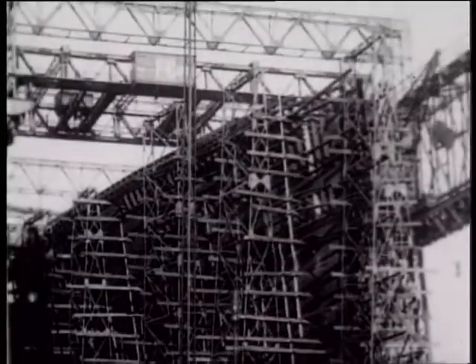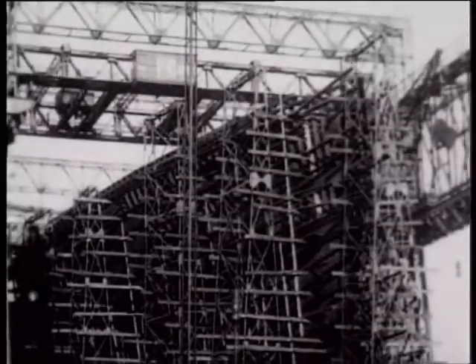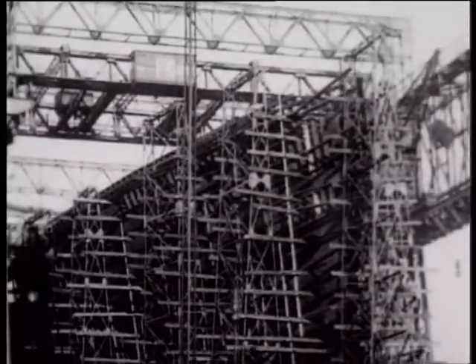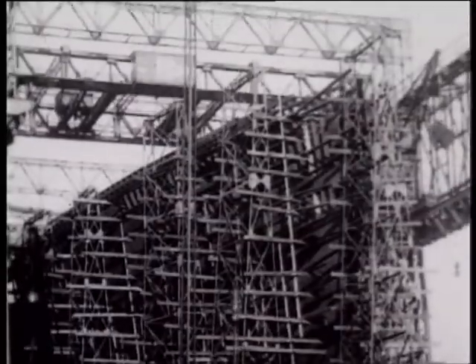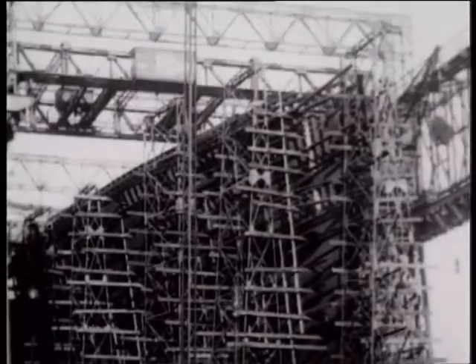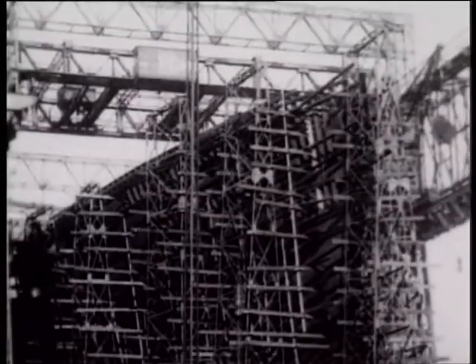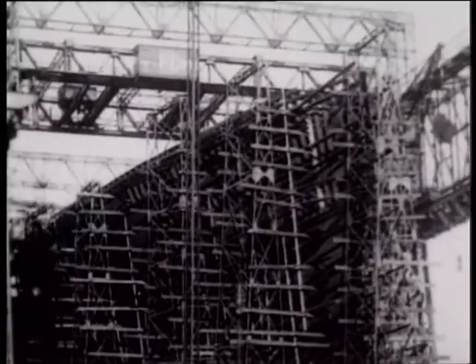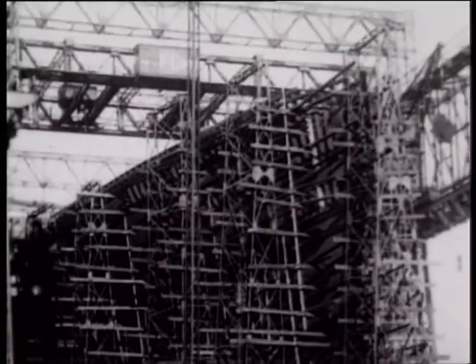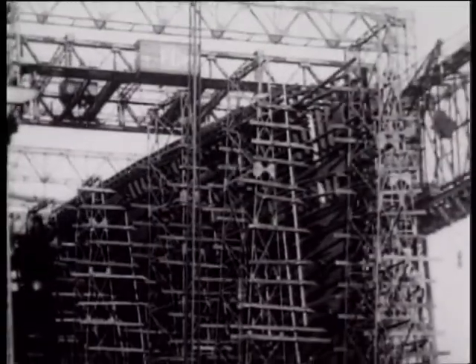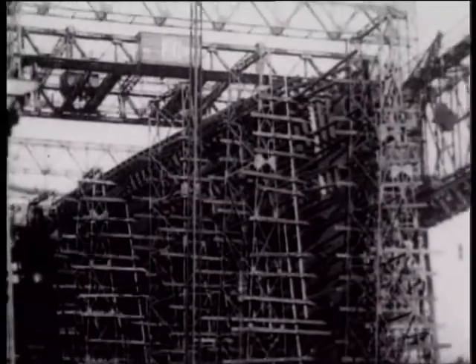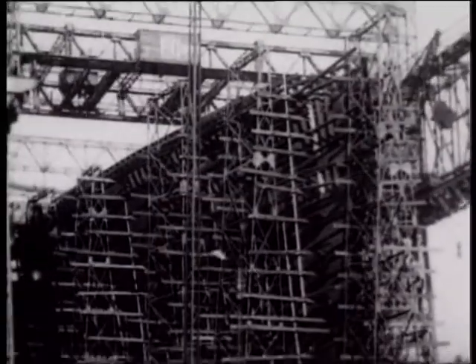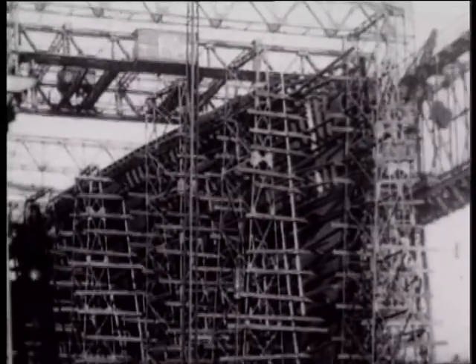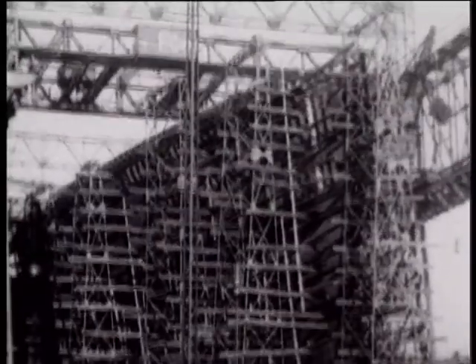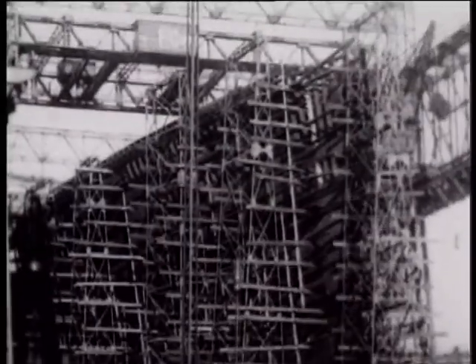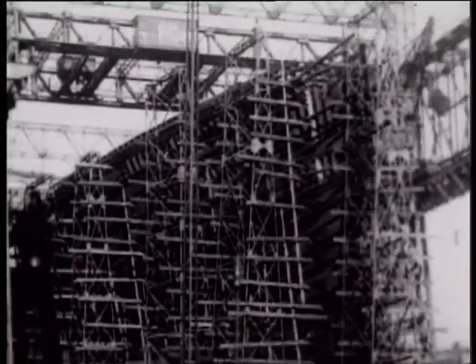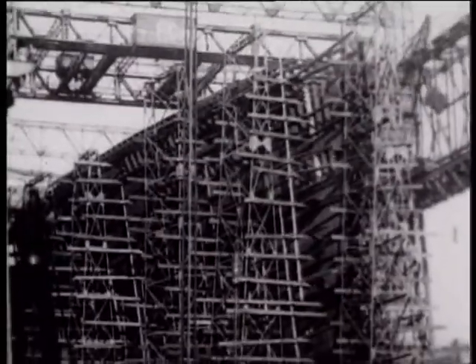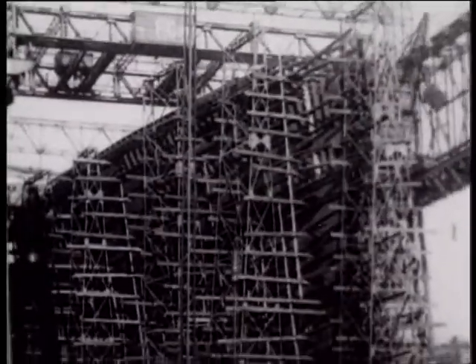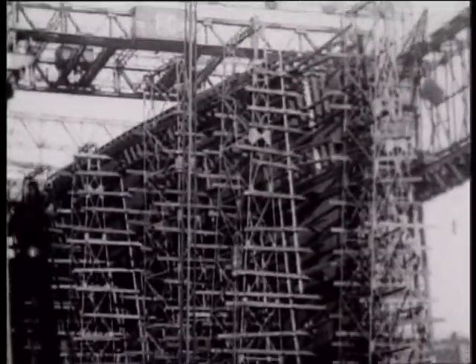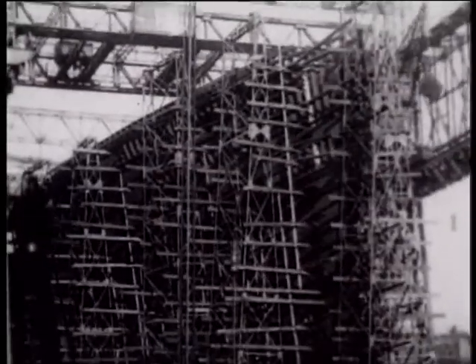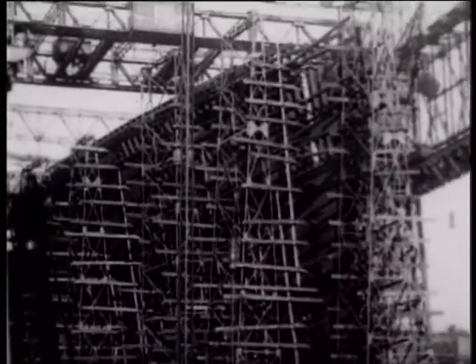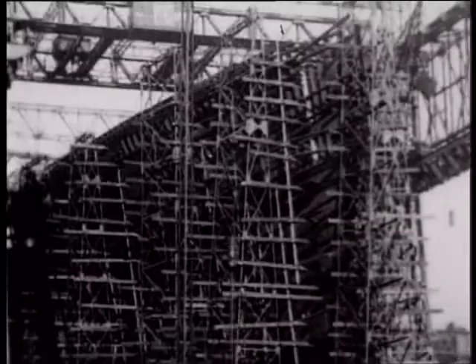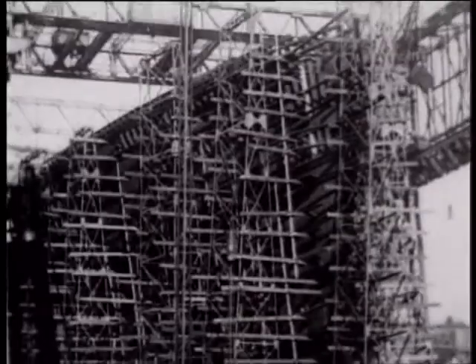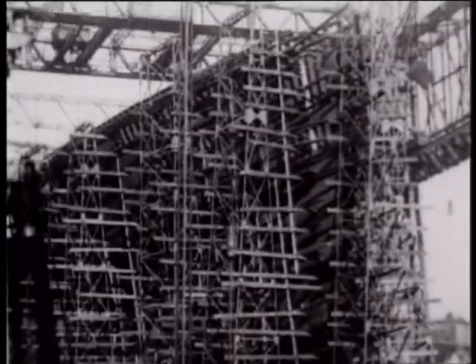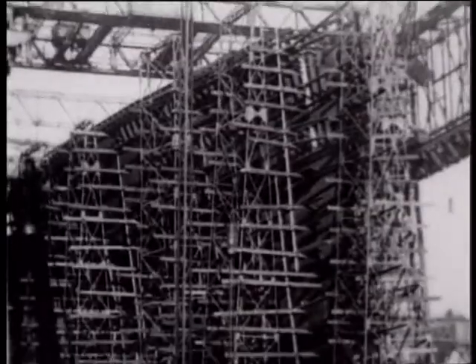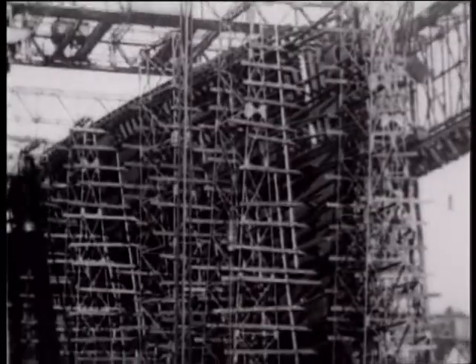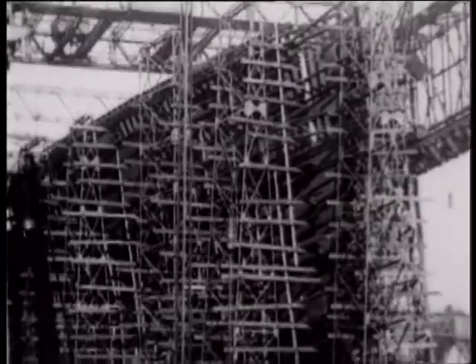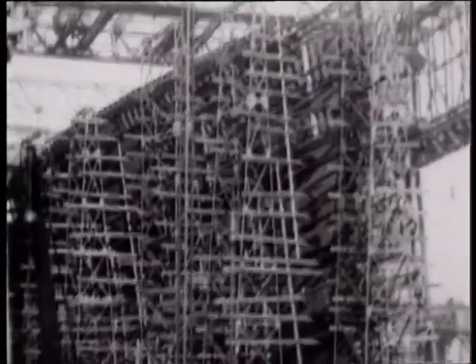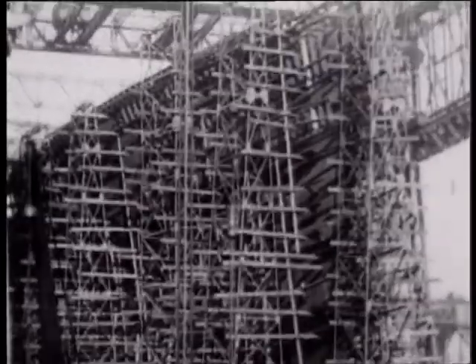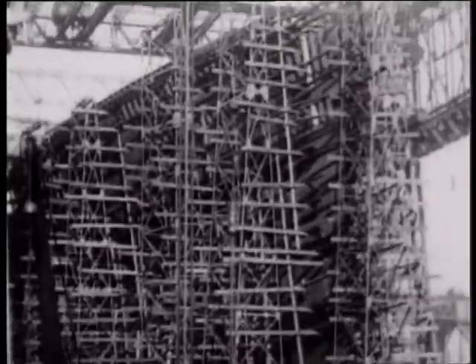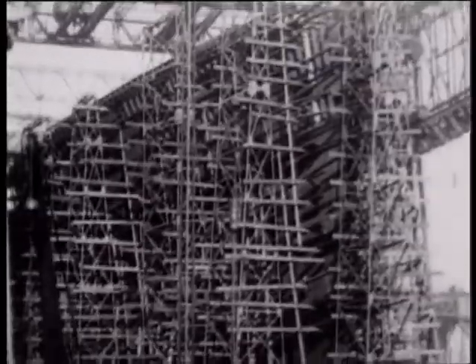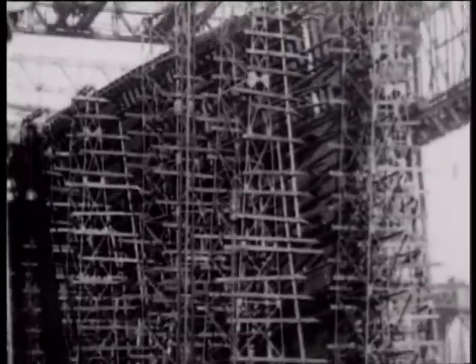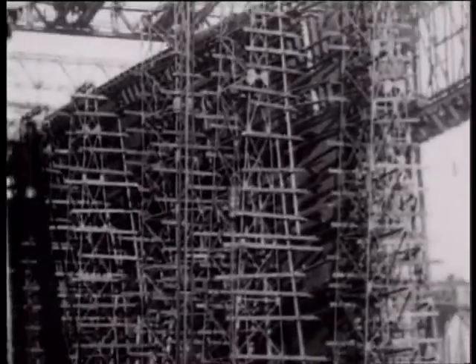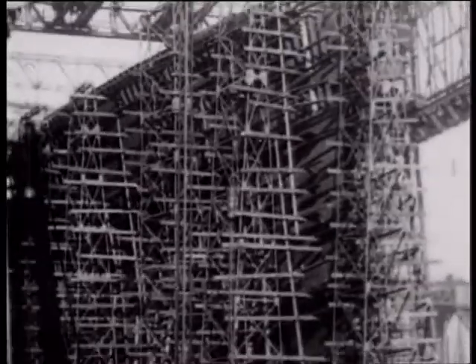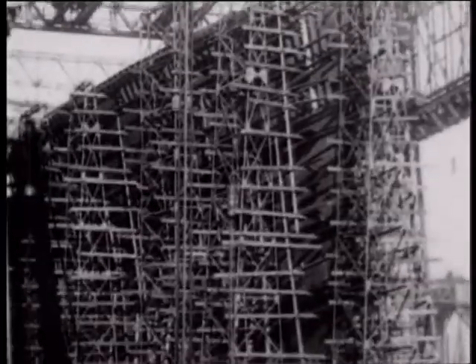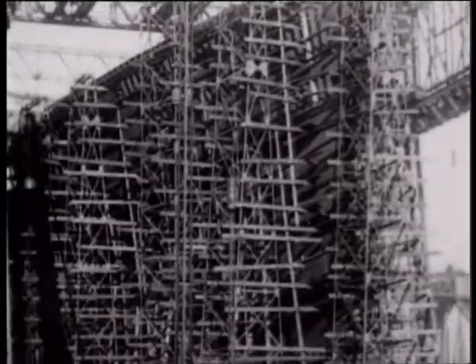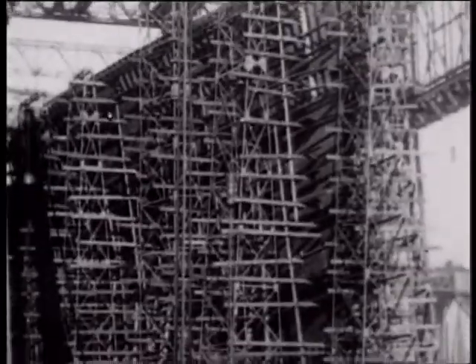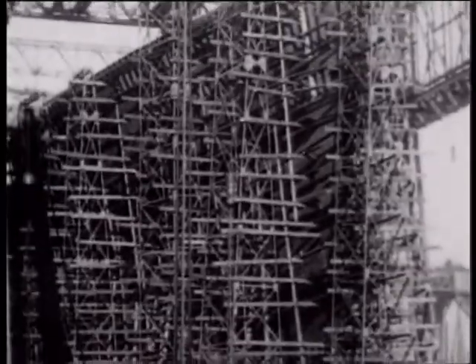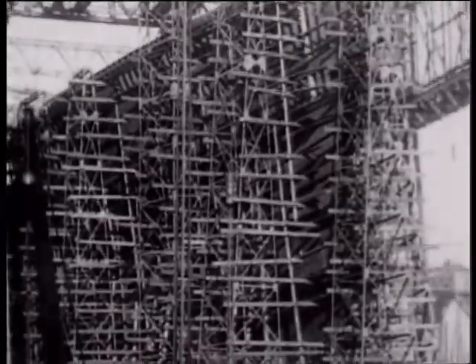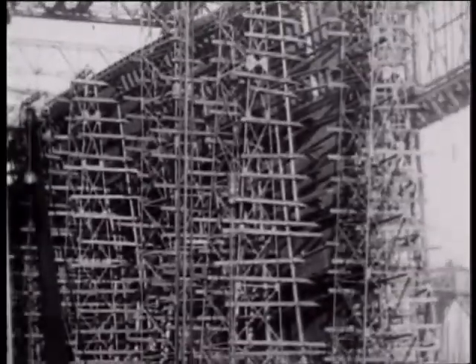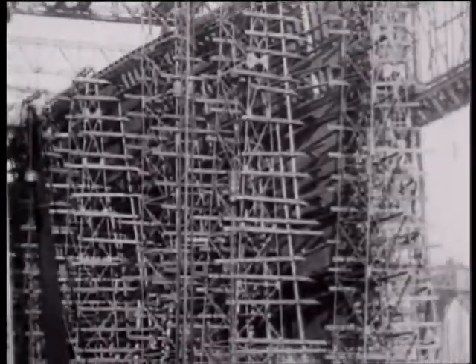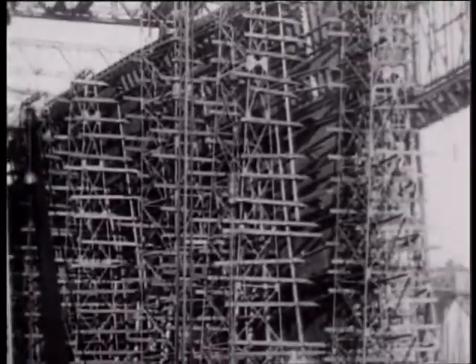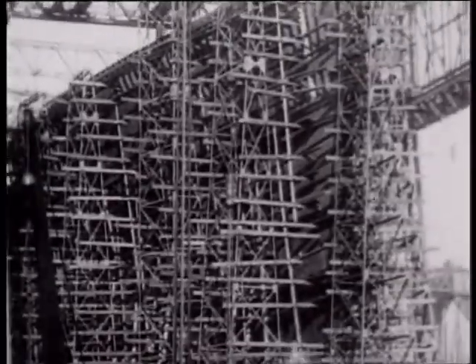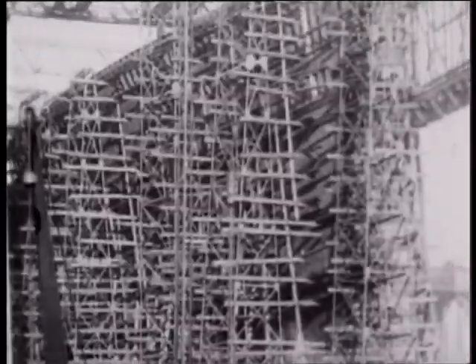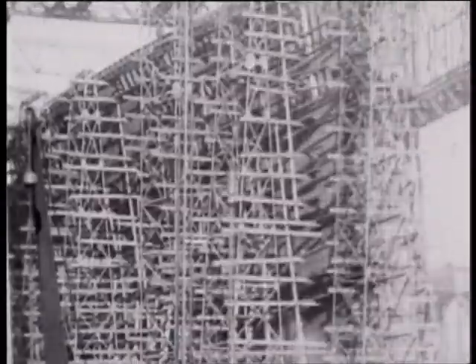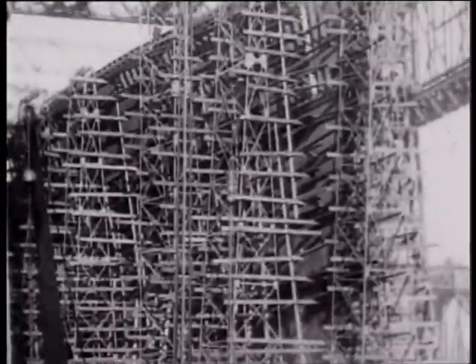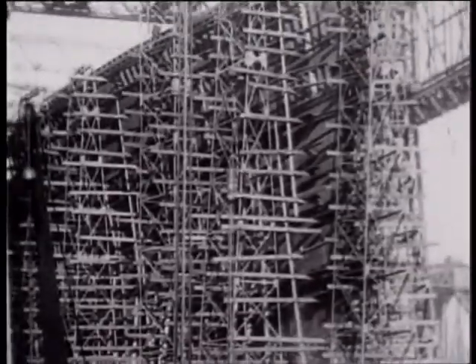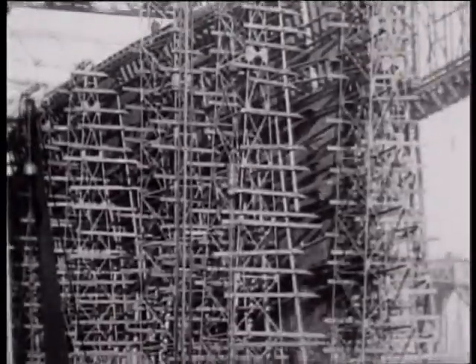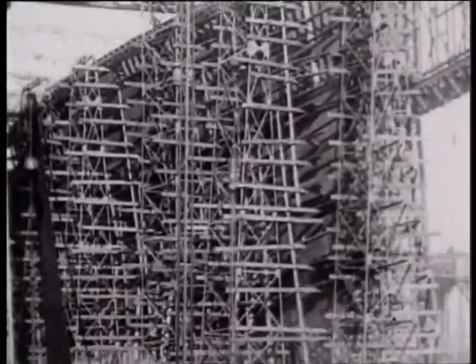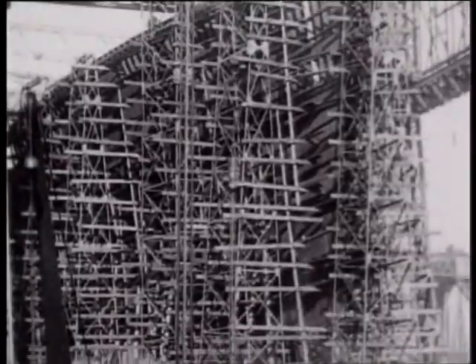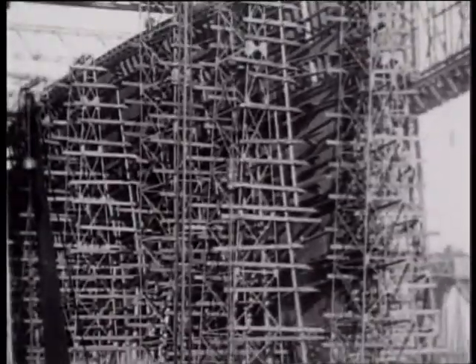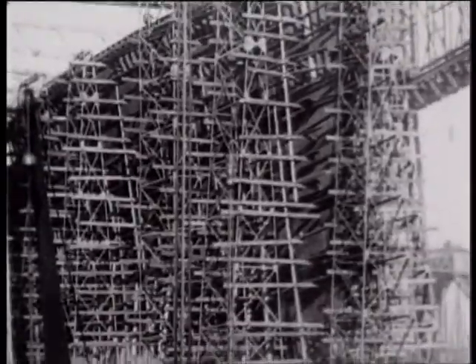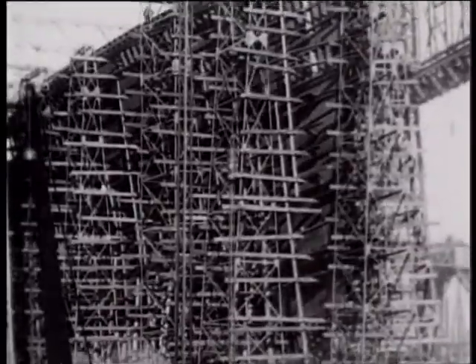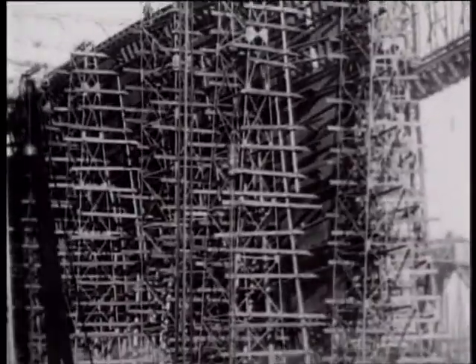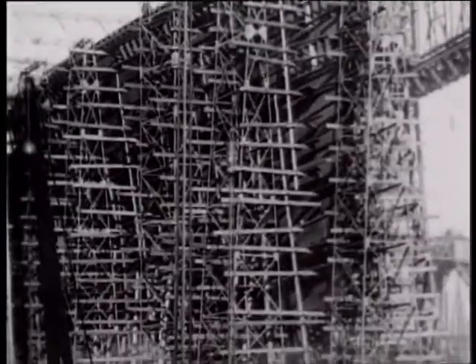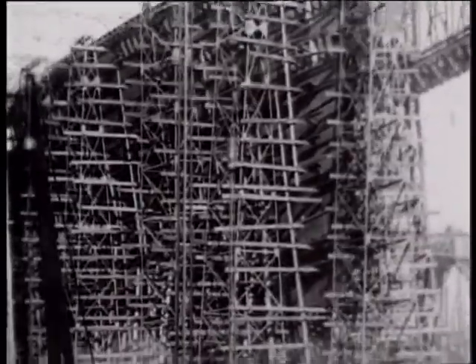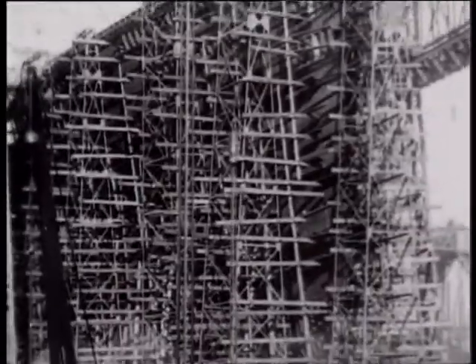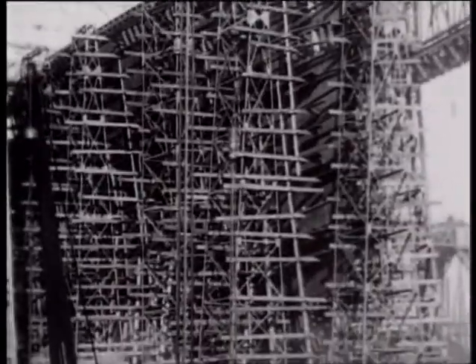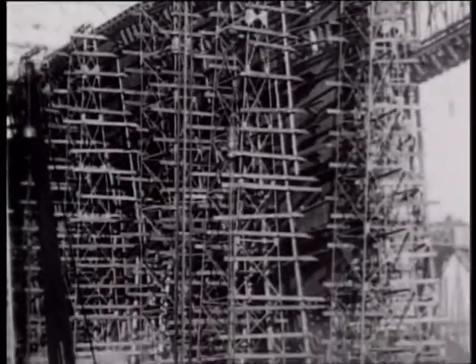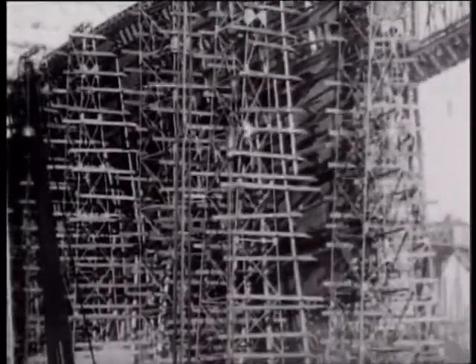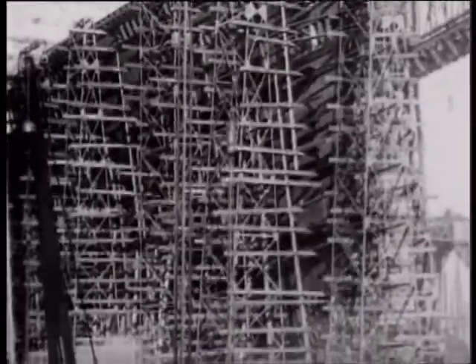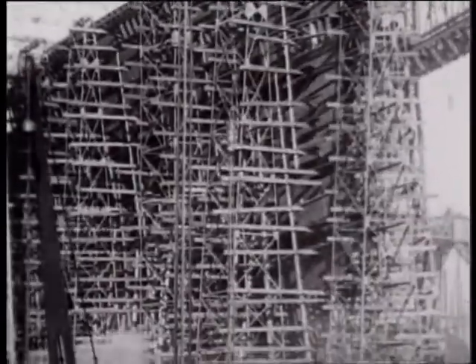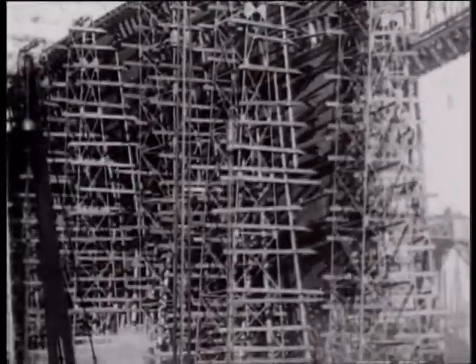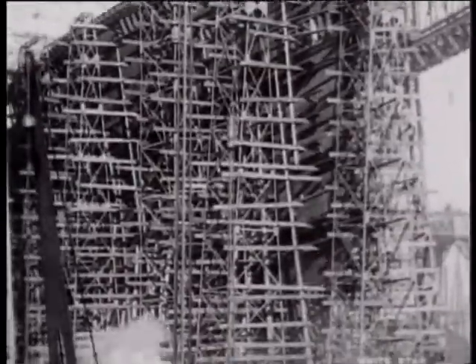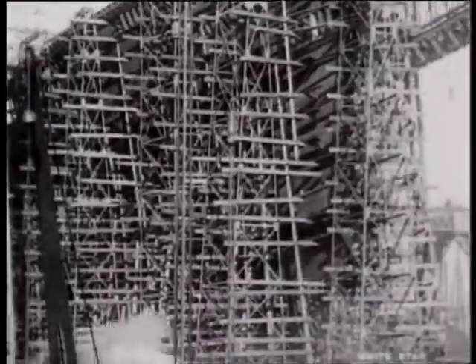In less than four months, a second keel would be laid down — that of a ship destined for disaster.